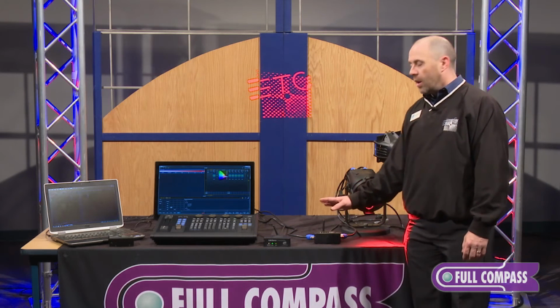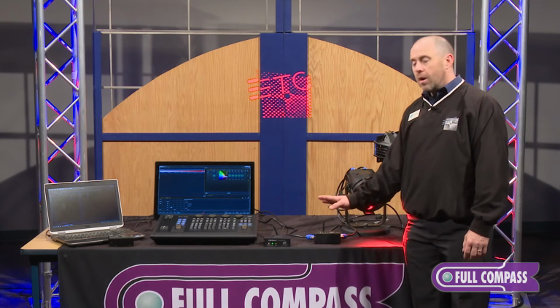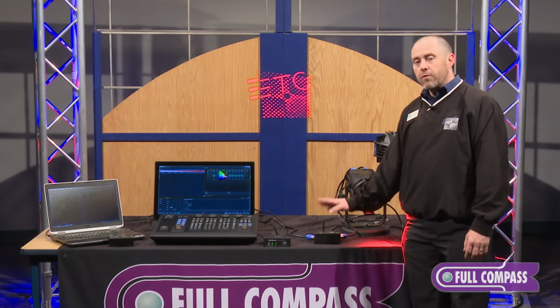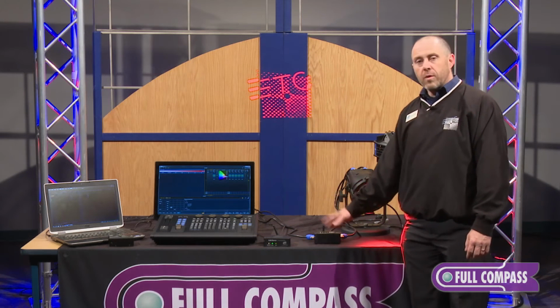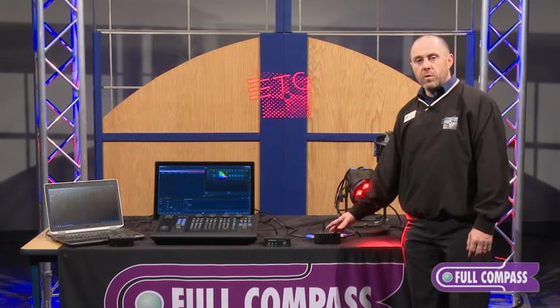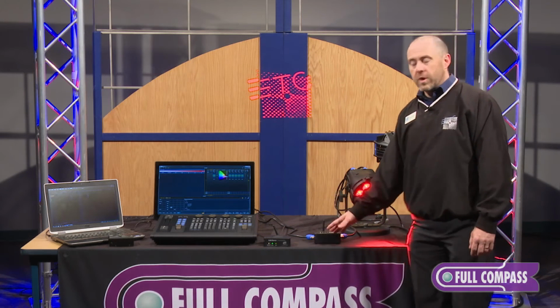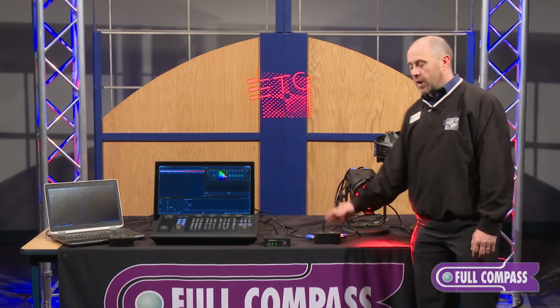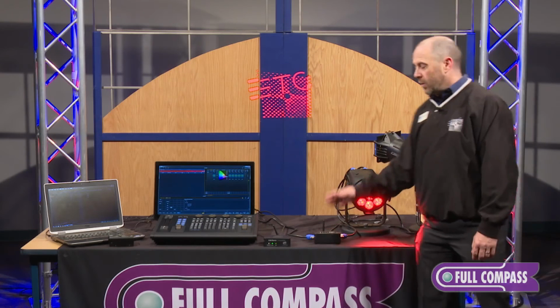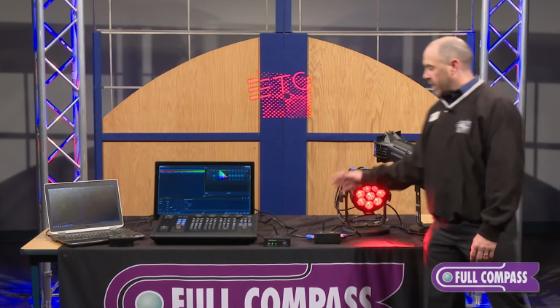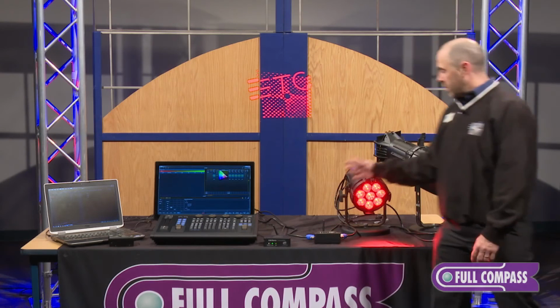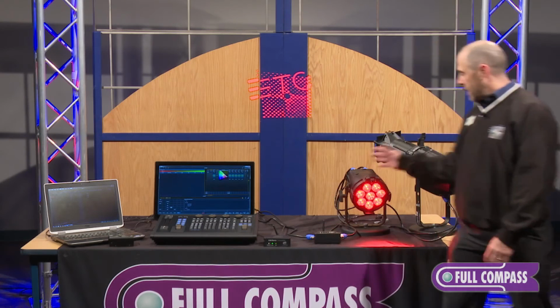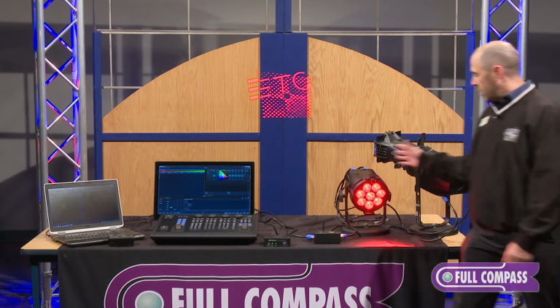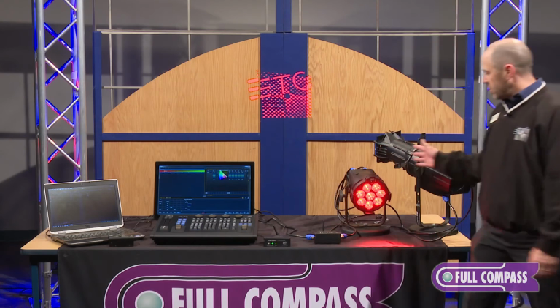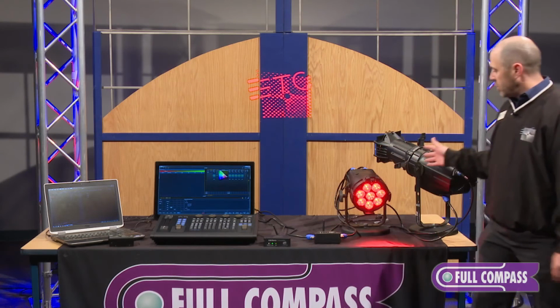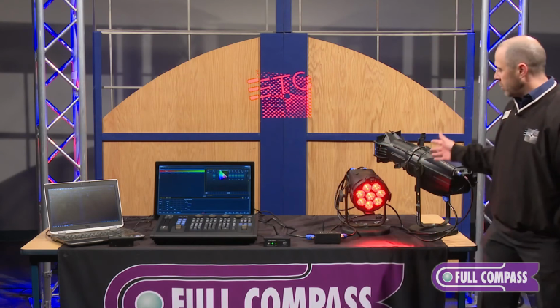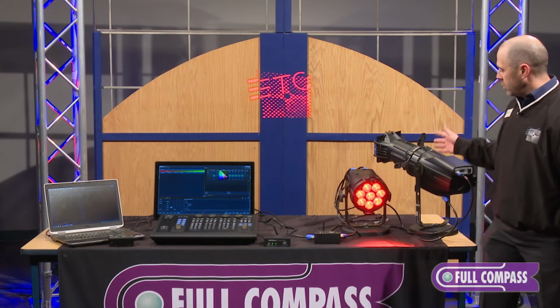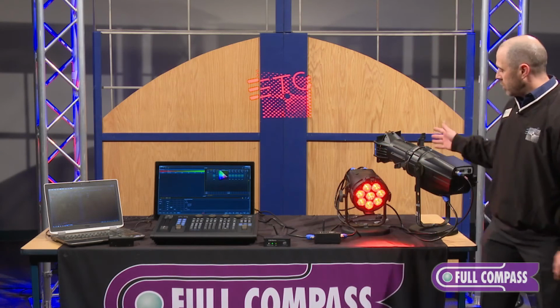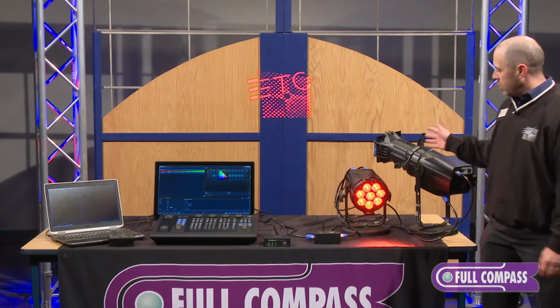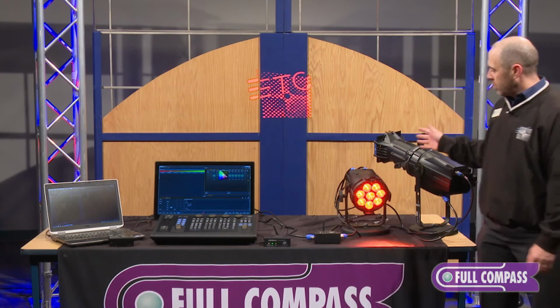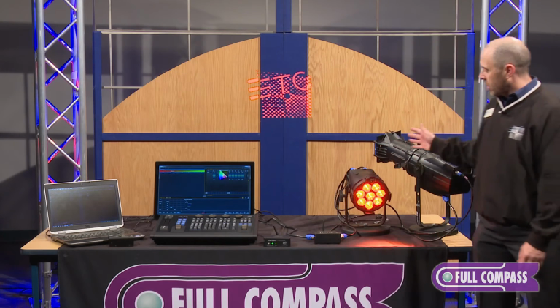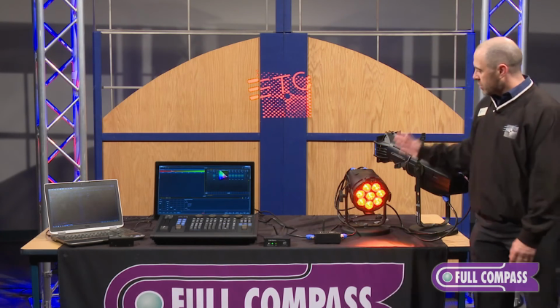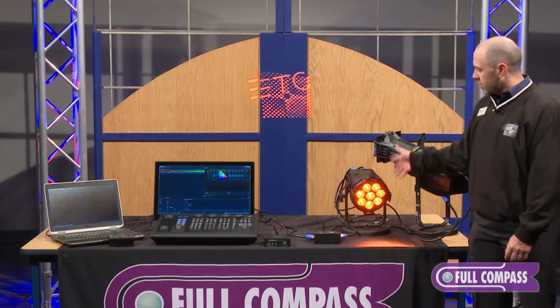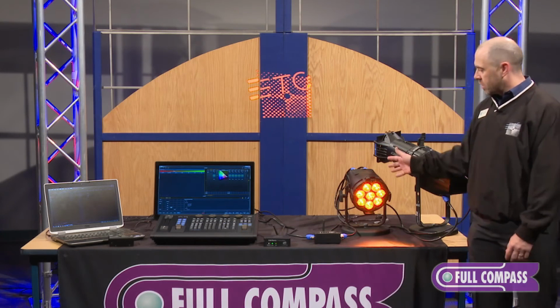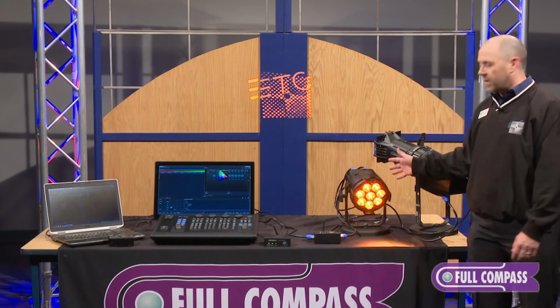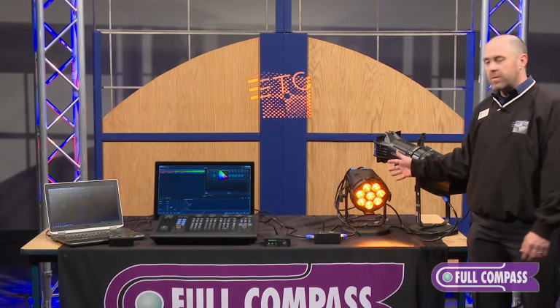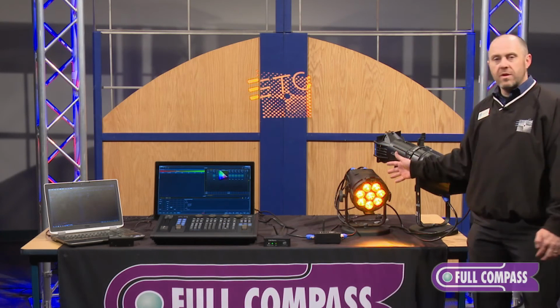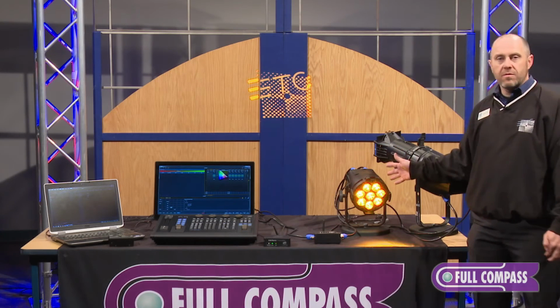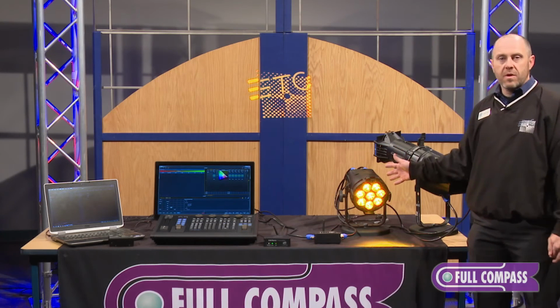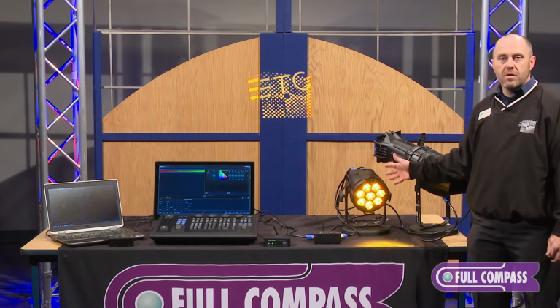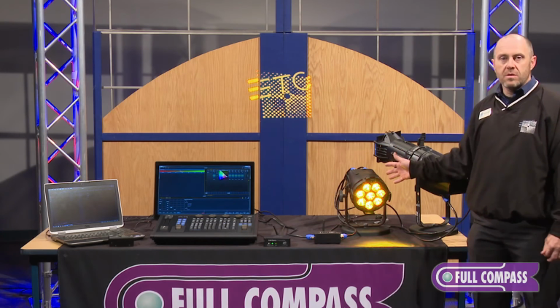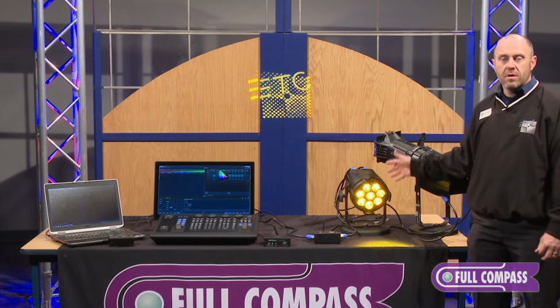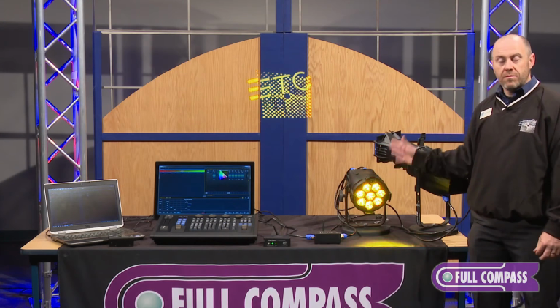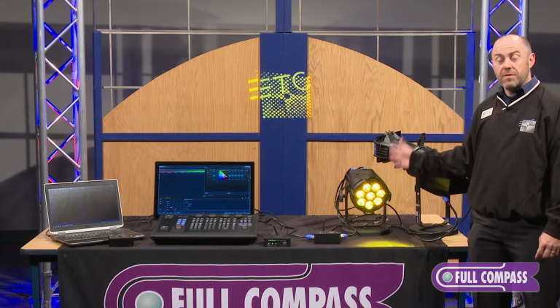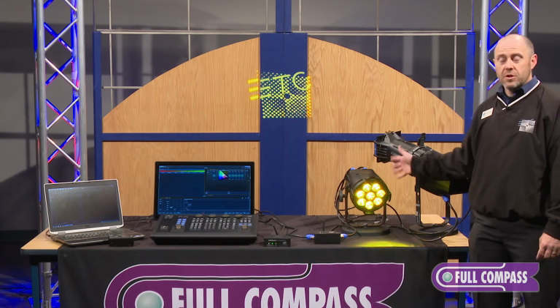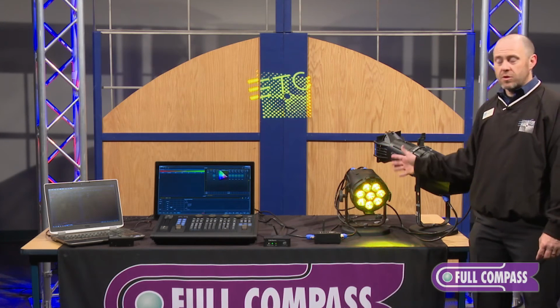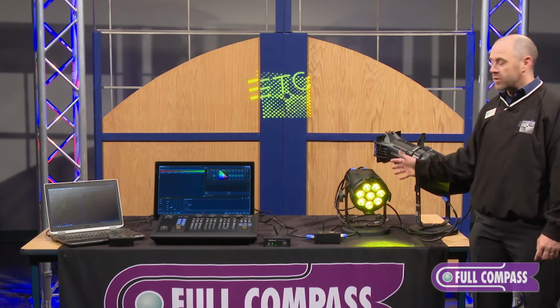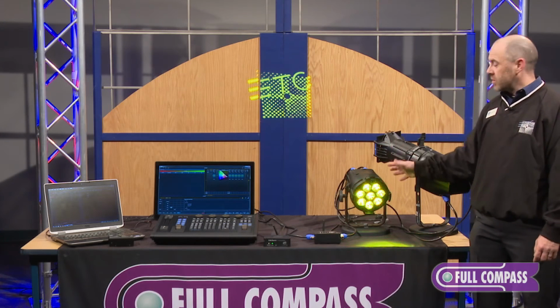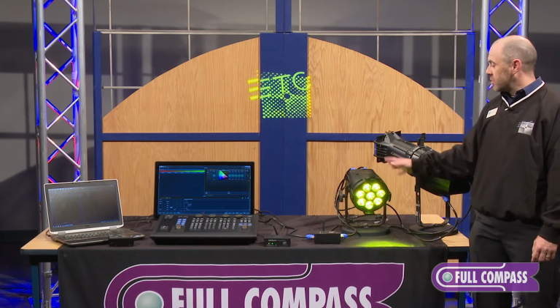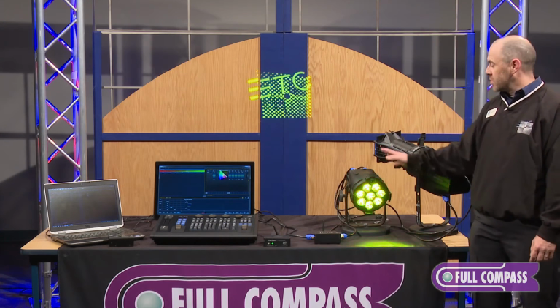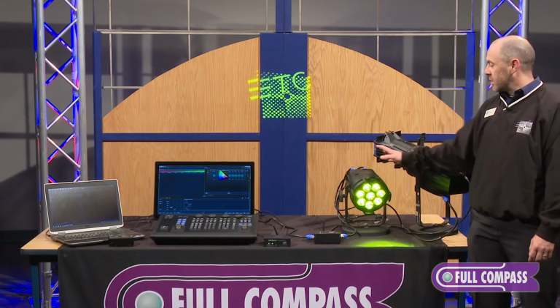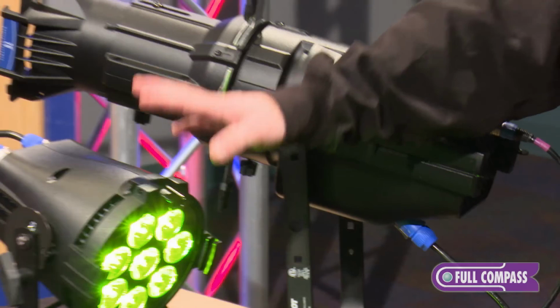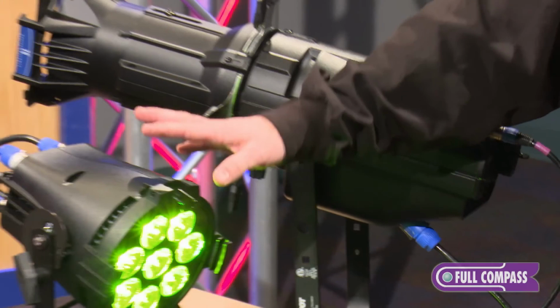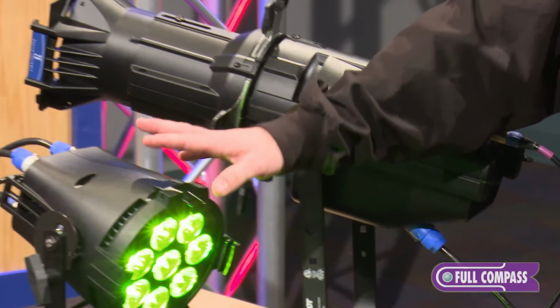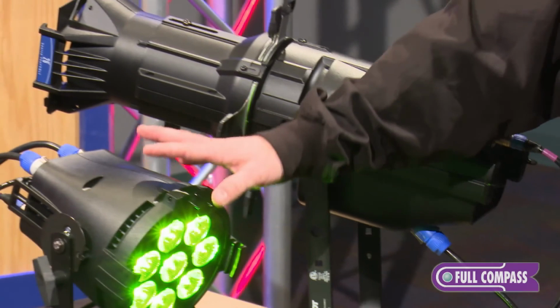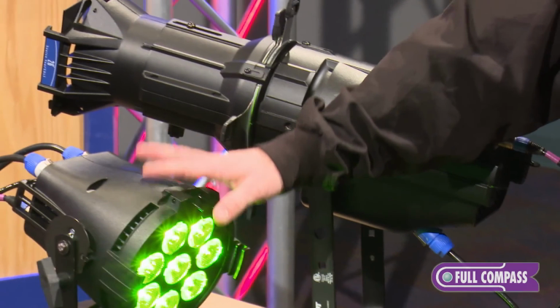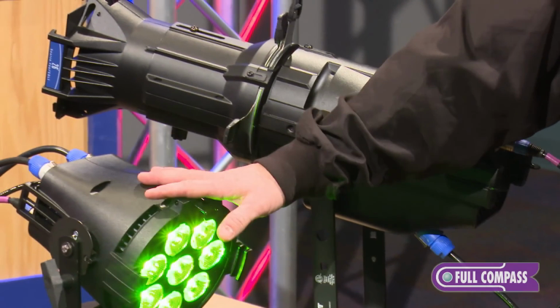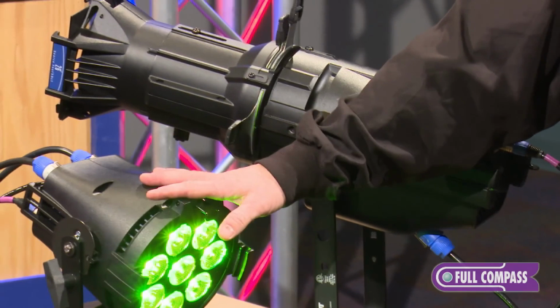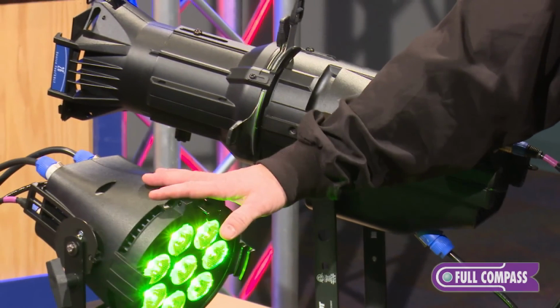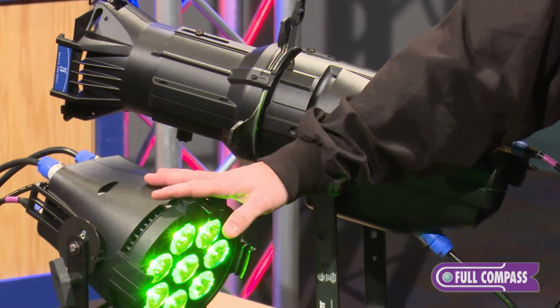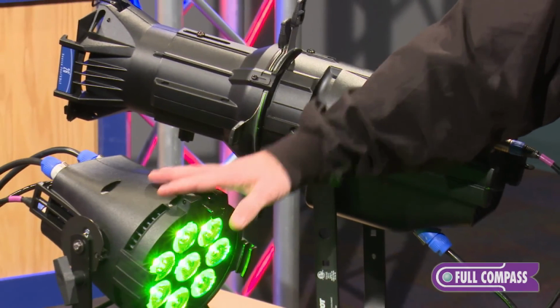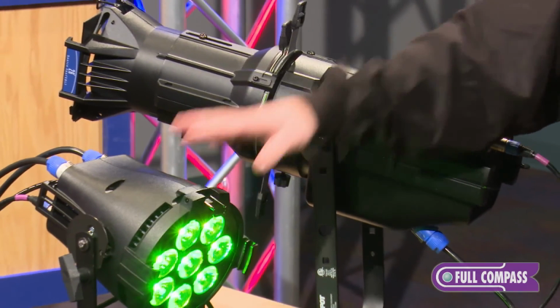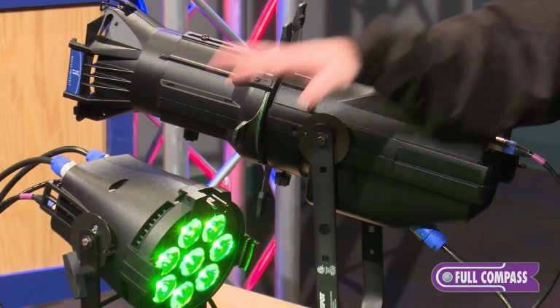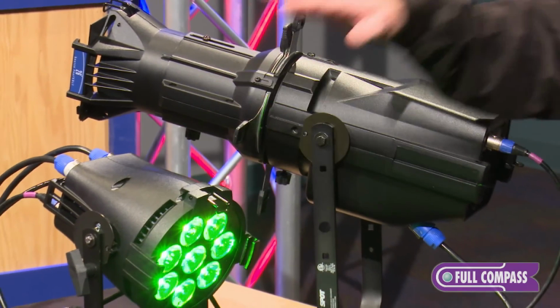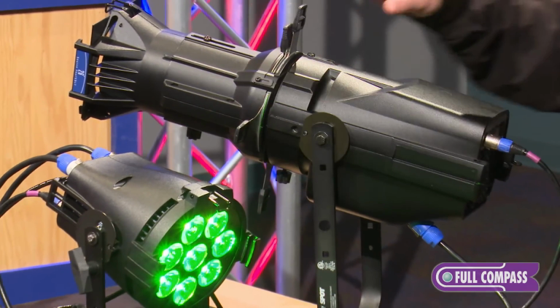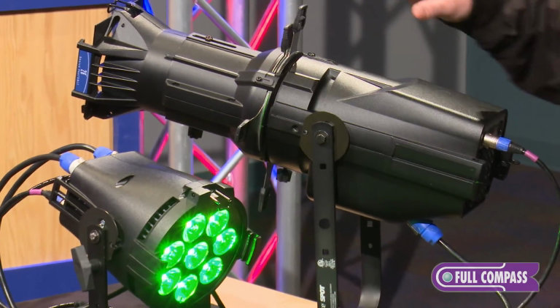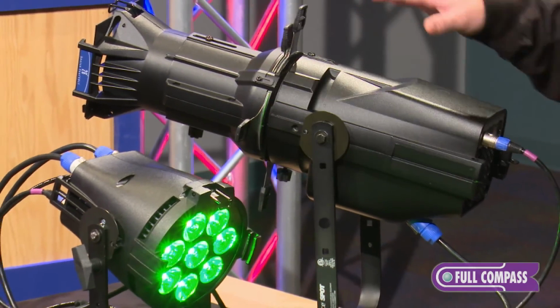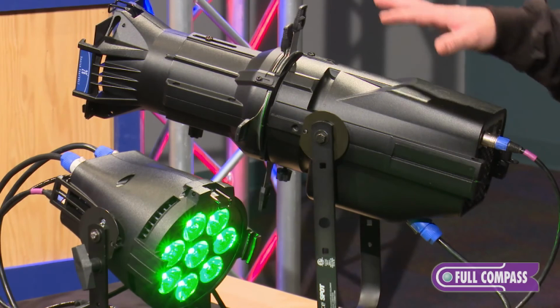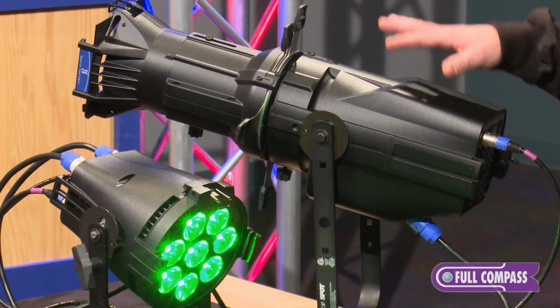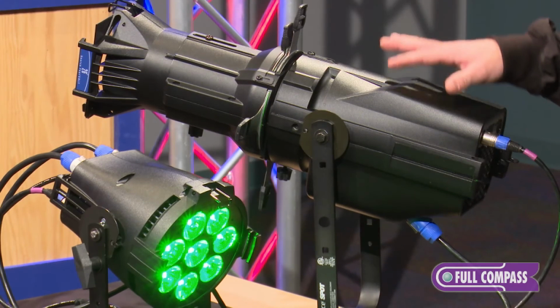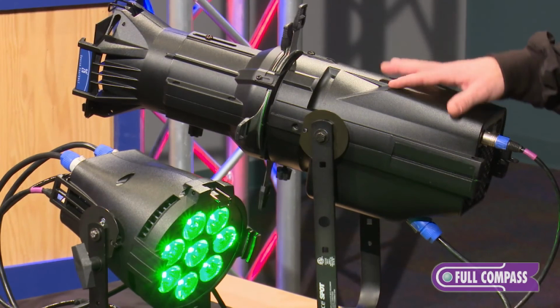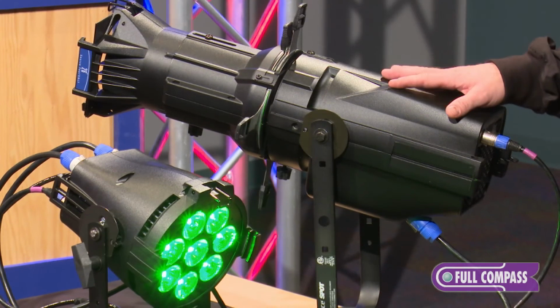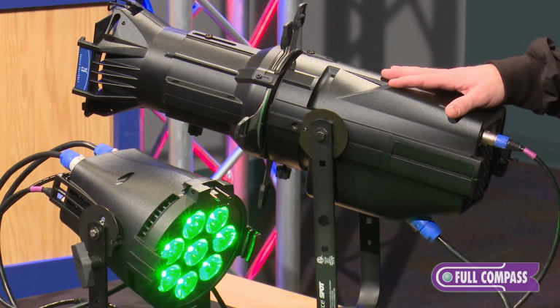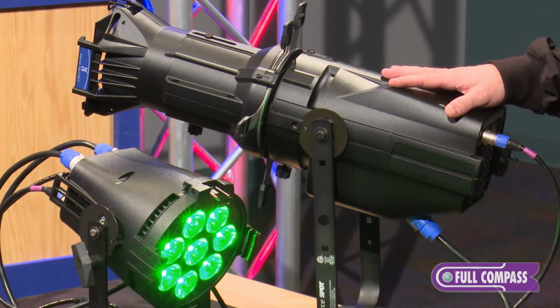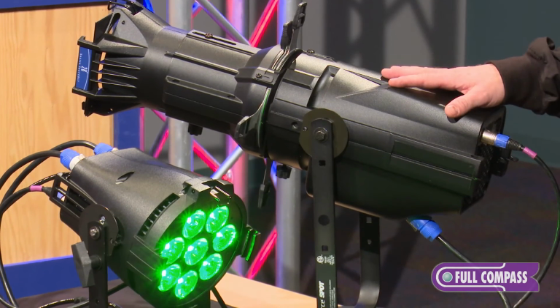From the relay, we come down to the new ColorSource family of fixtures: the ColorSource PAR and the ColorSource SPOT.